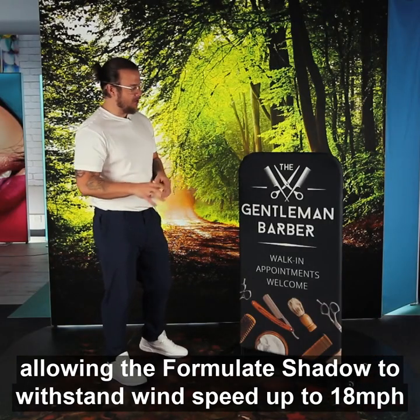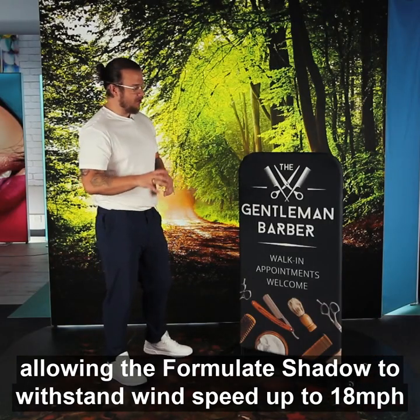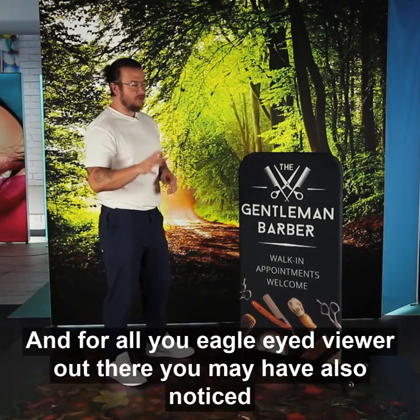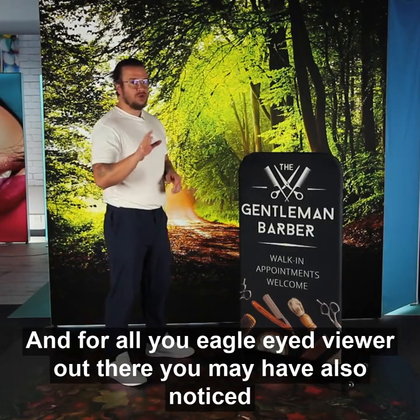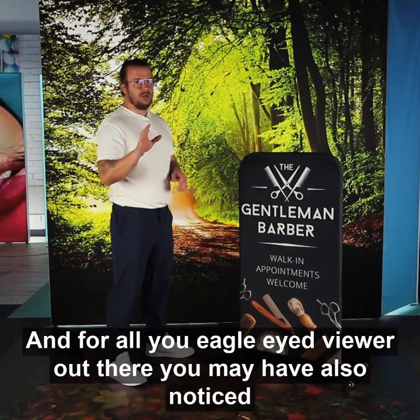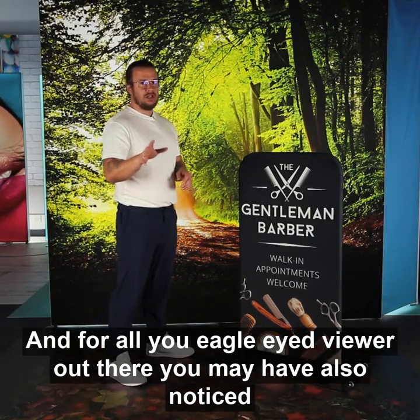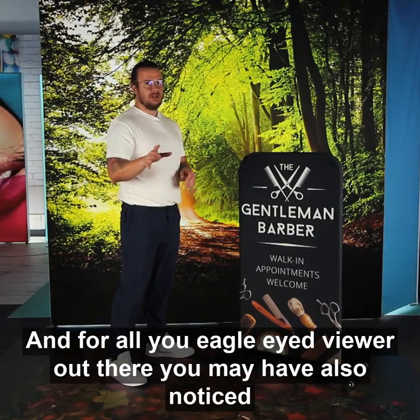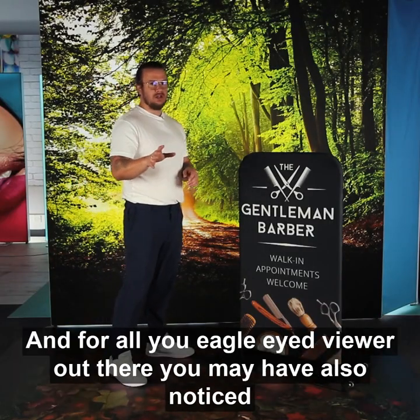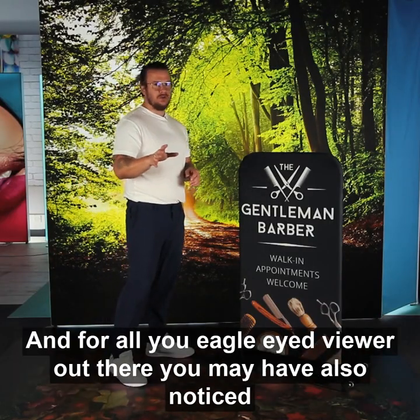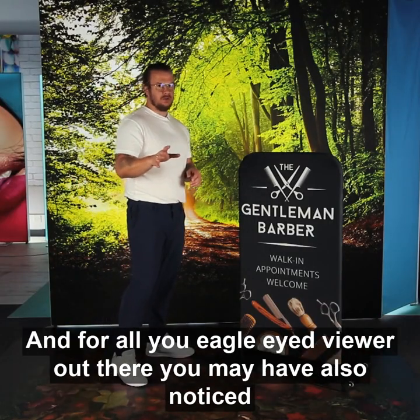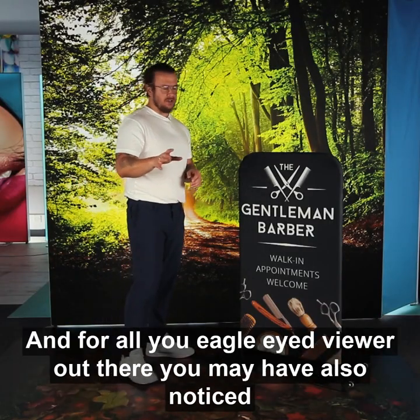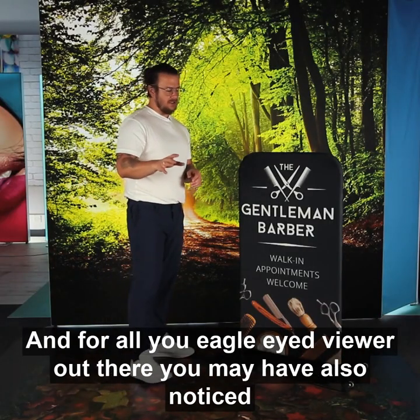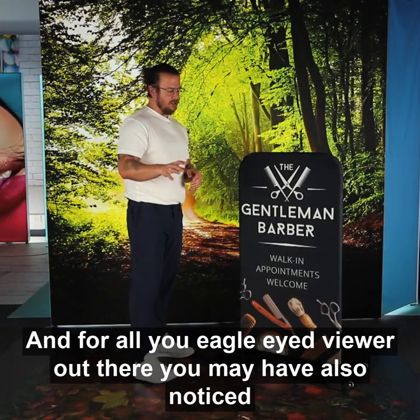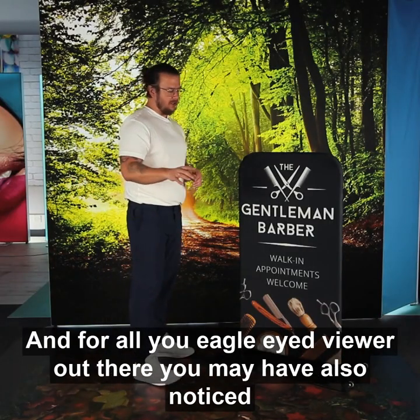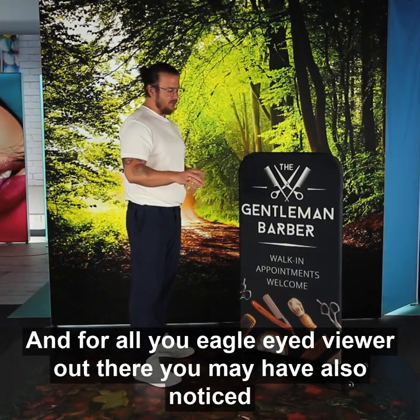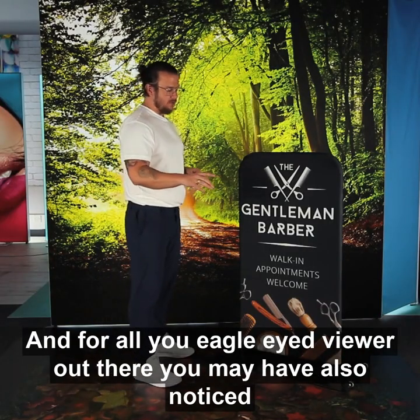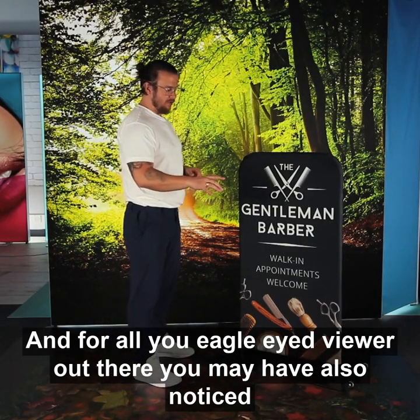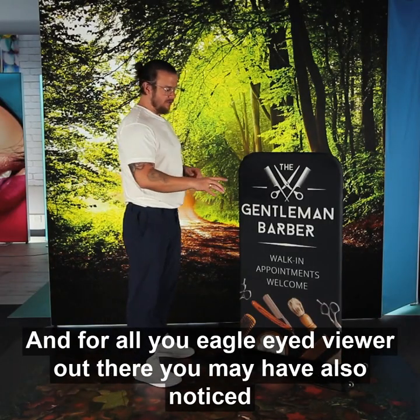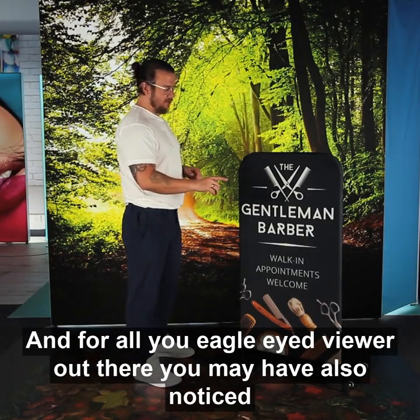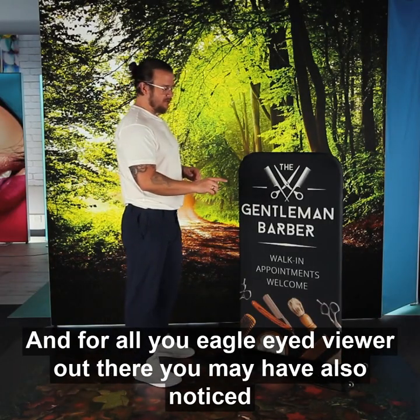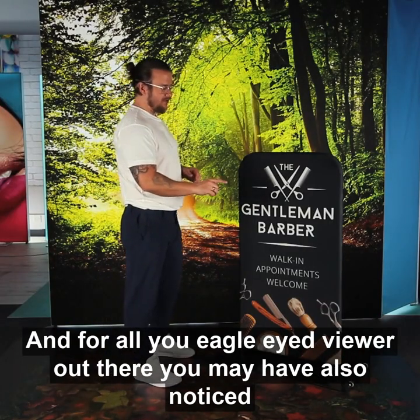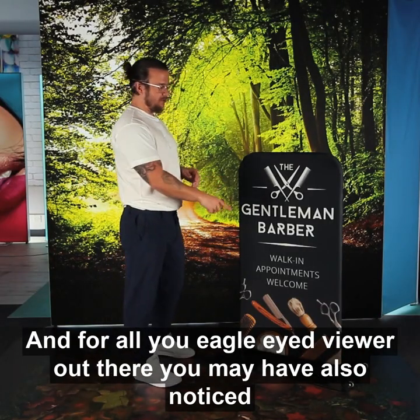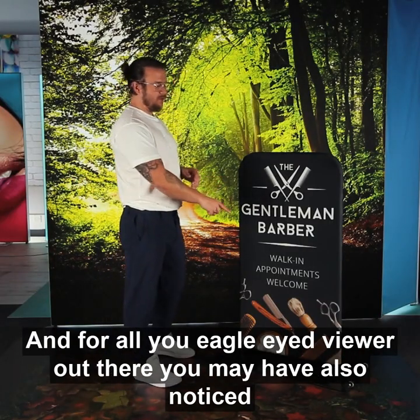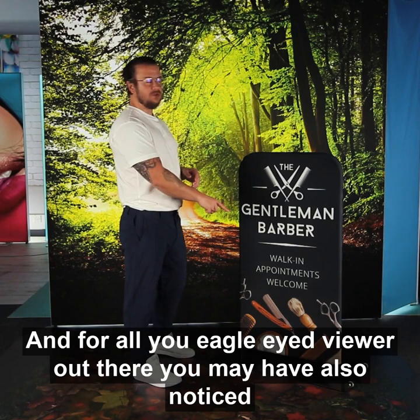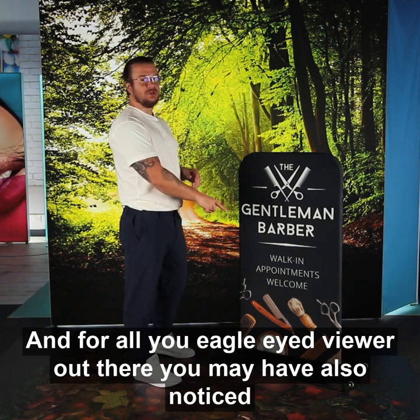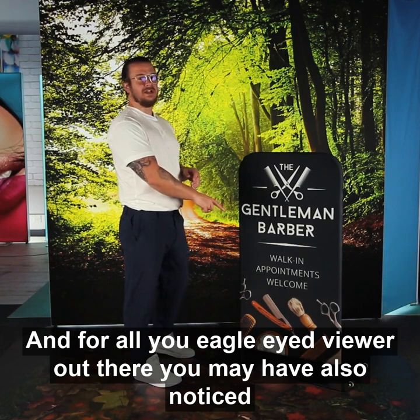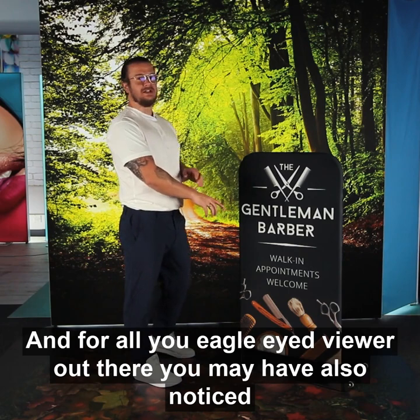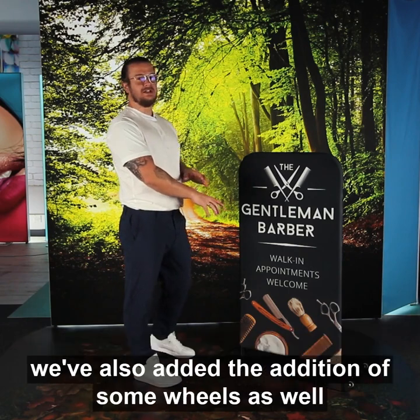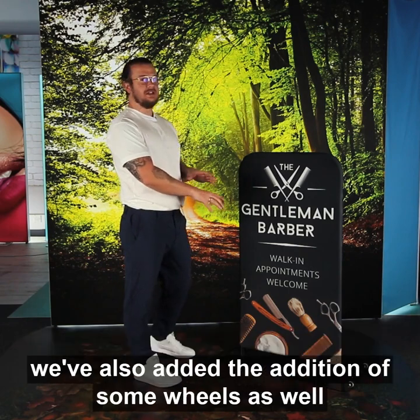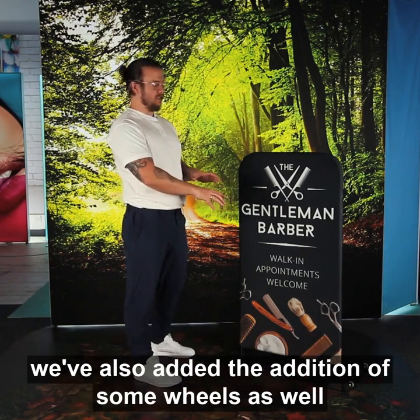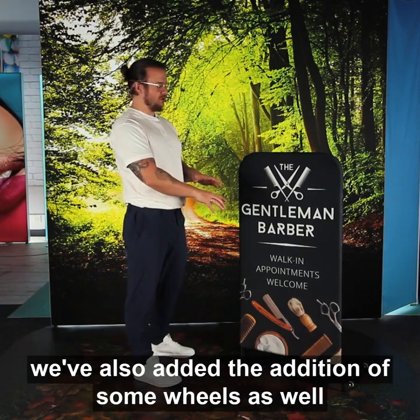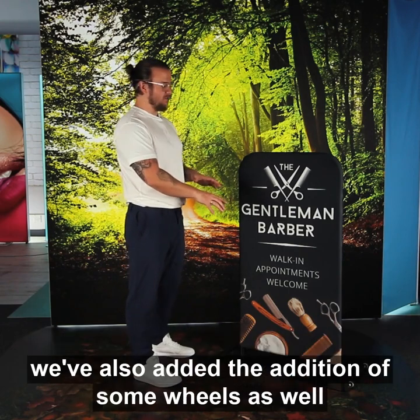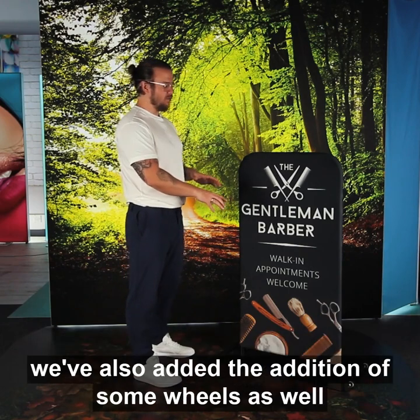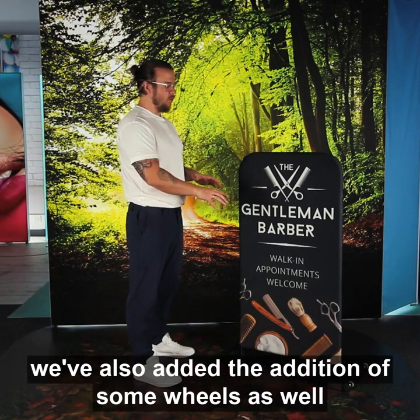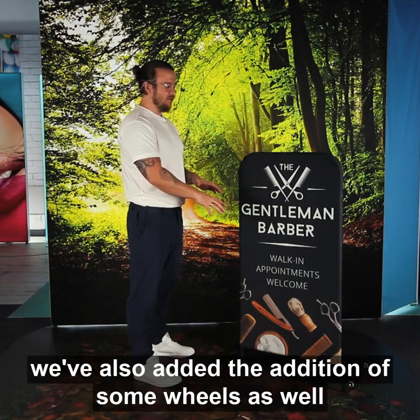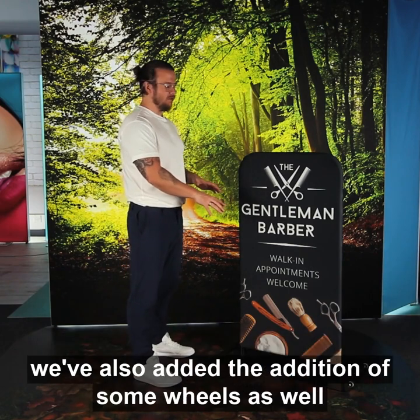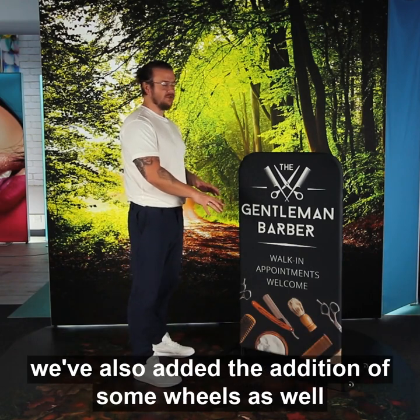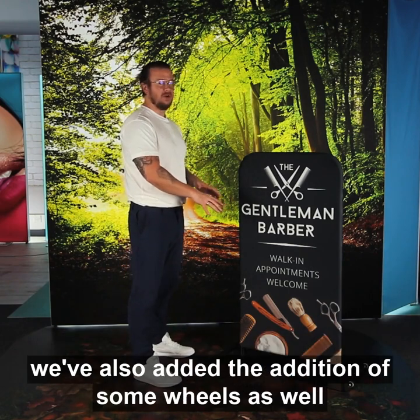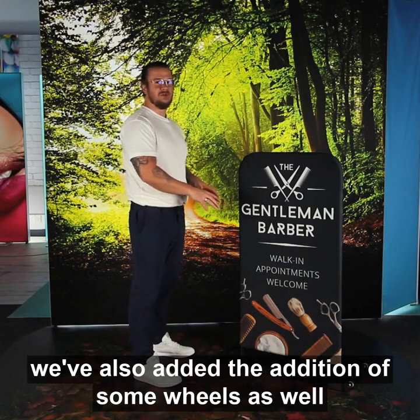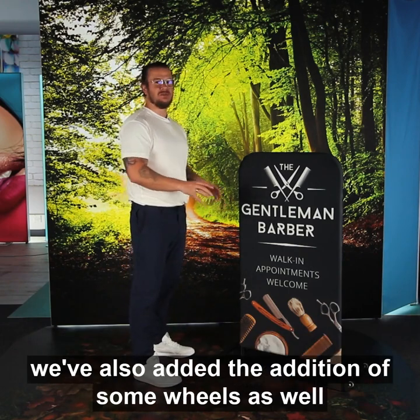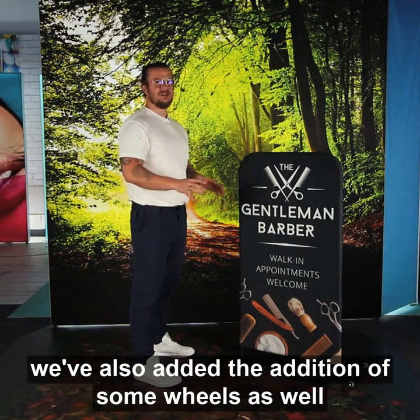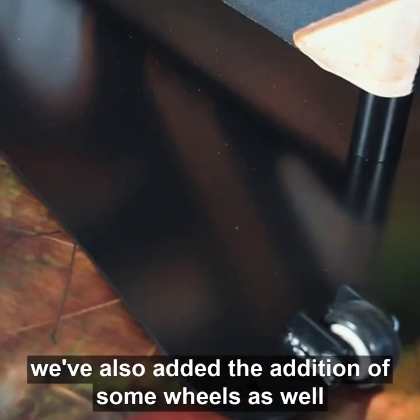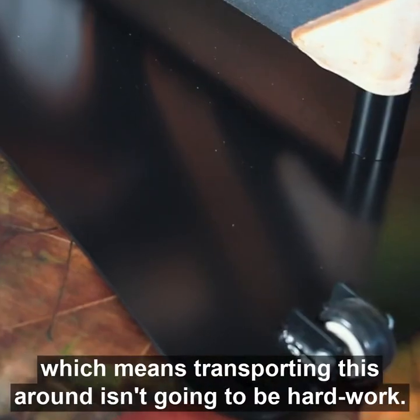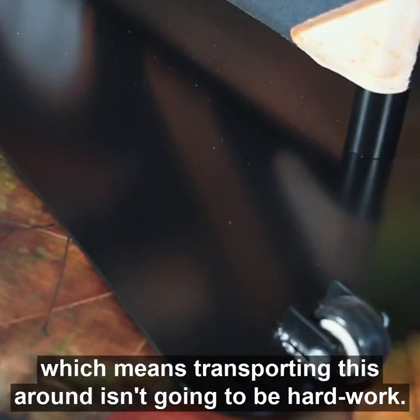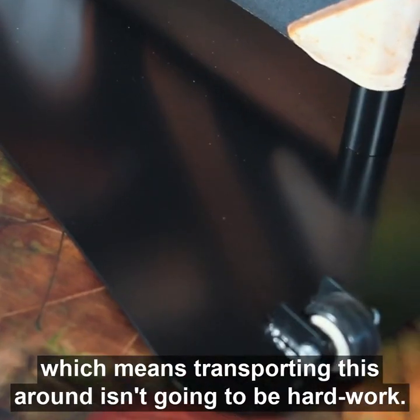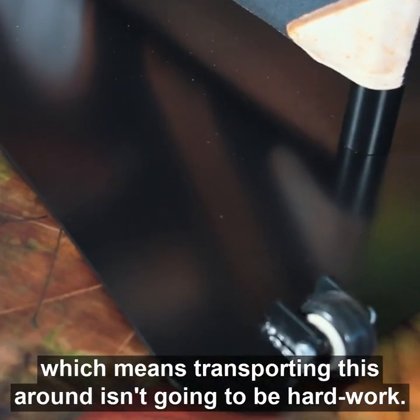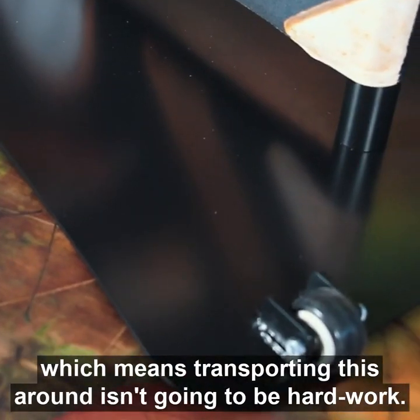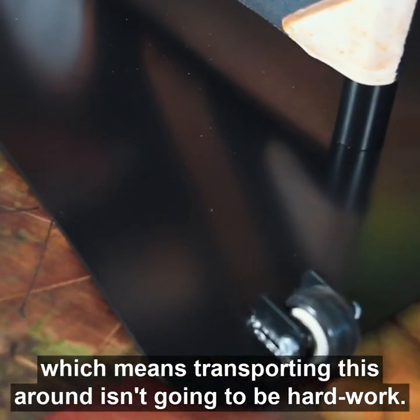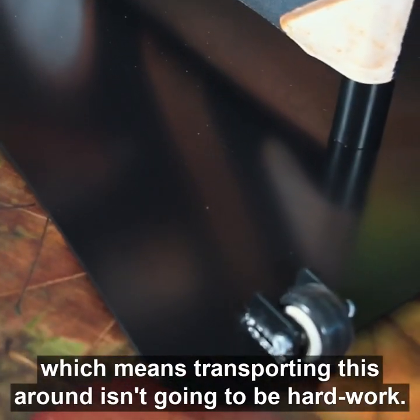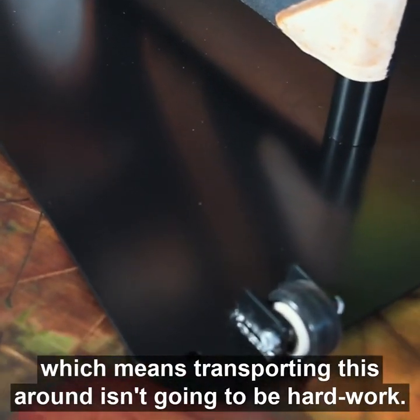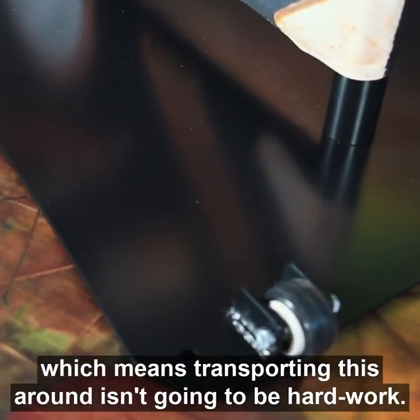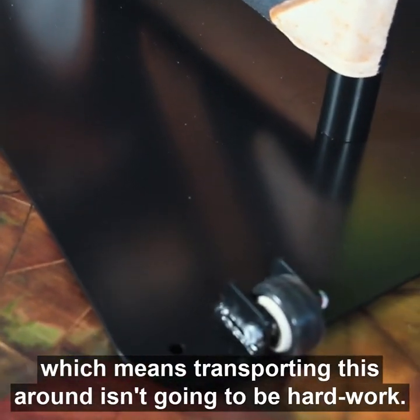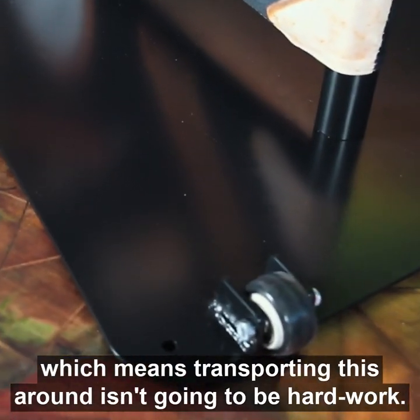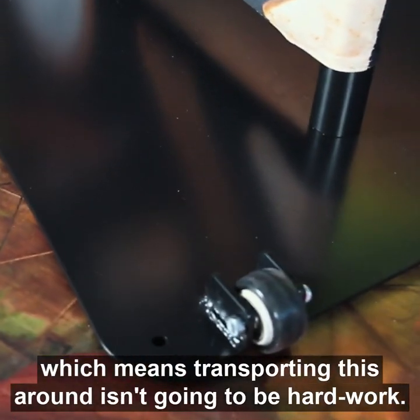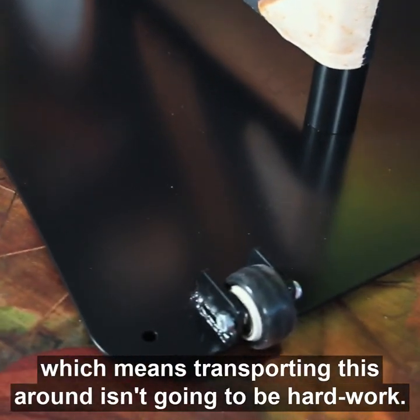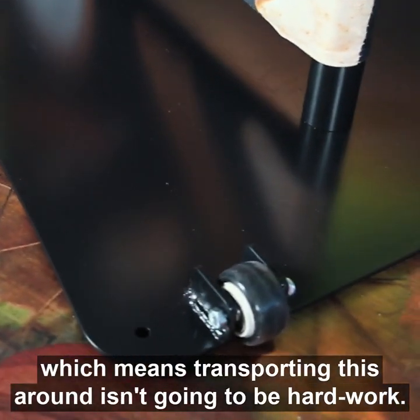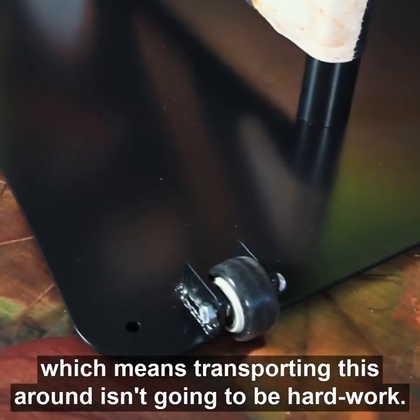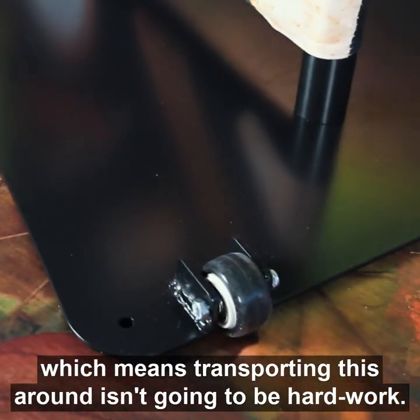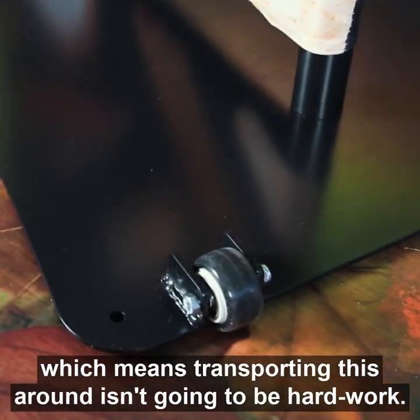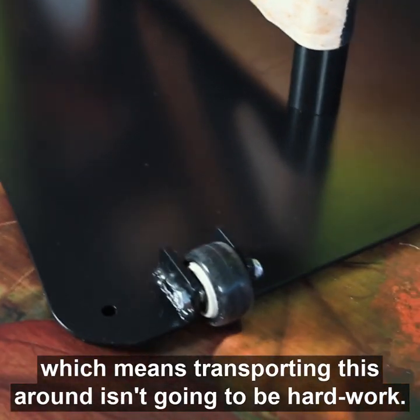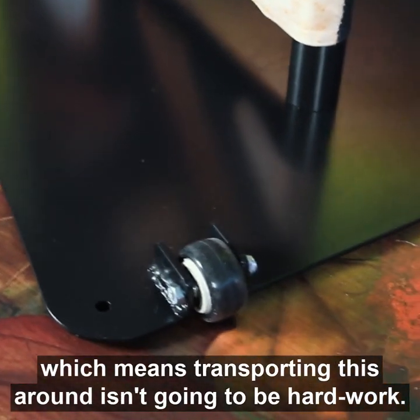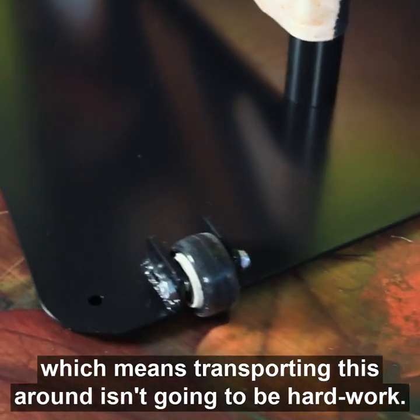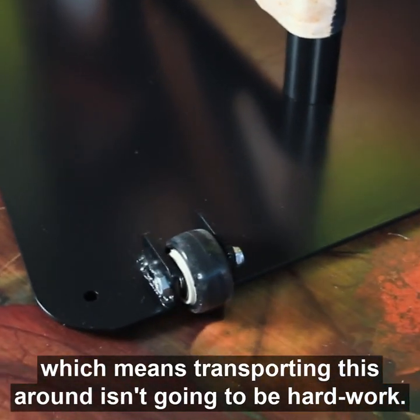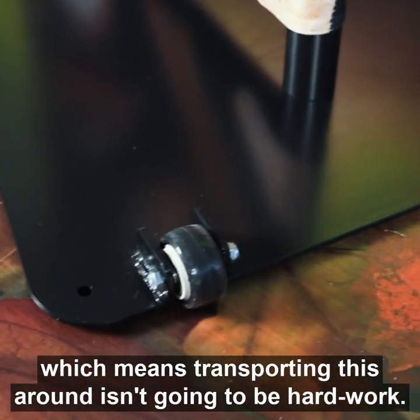For all you eagle-eyed viewers out there, you may have also noticed that we've added the addition of some wheels as well, which means transporting this around isn't going to be hard work.